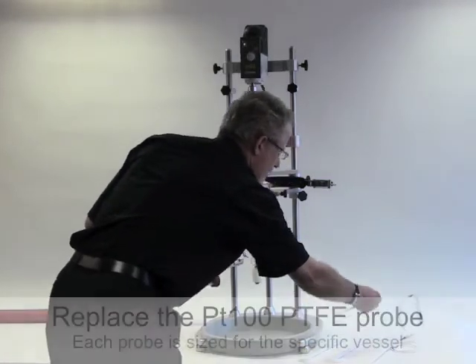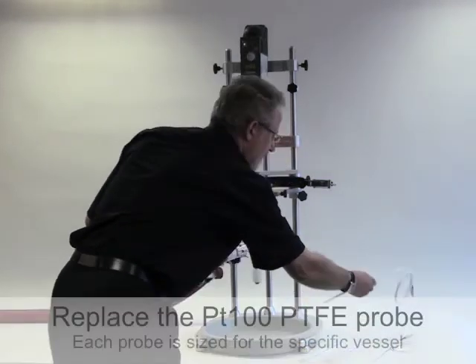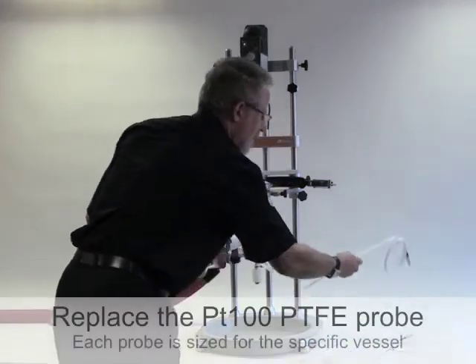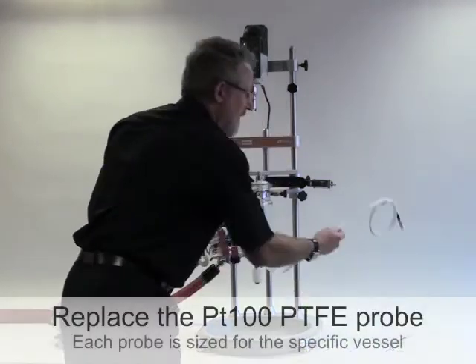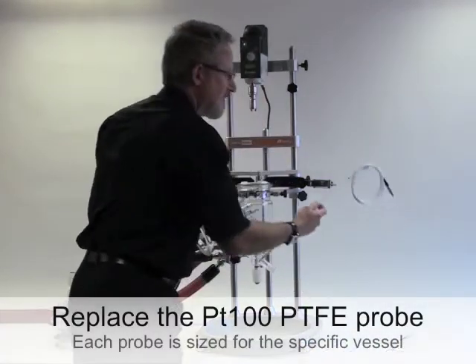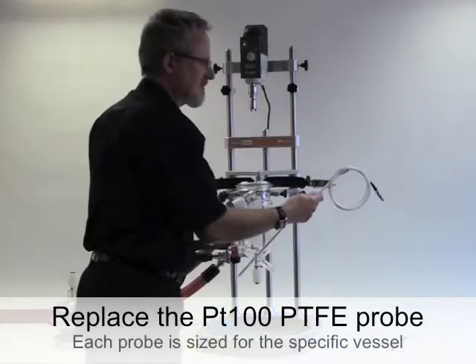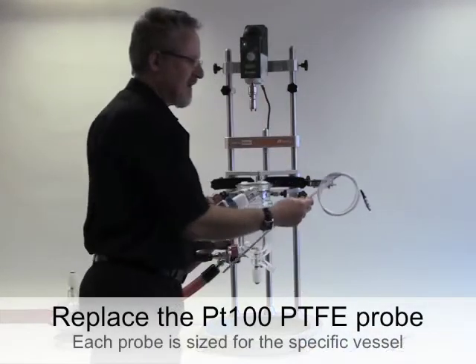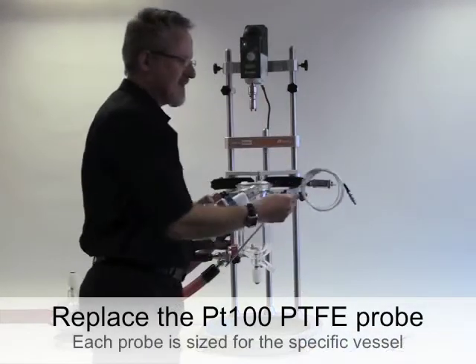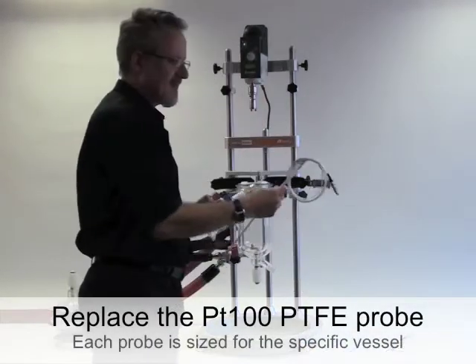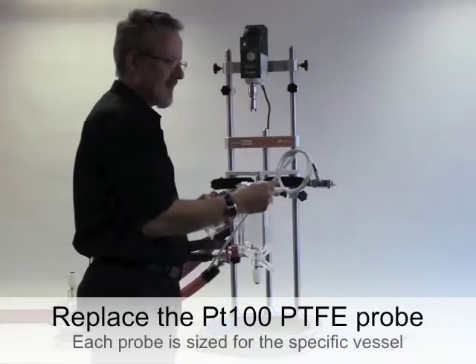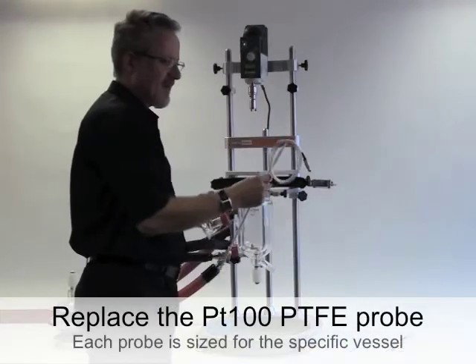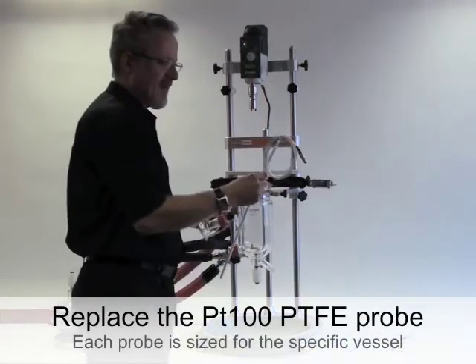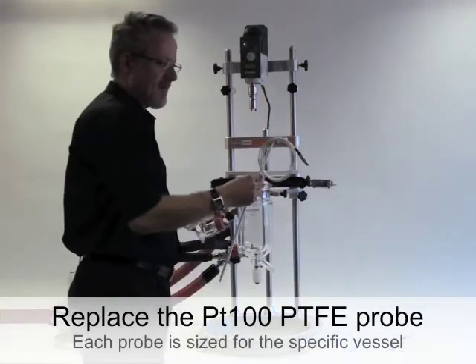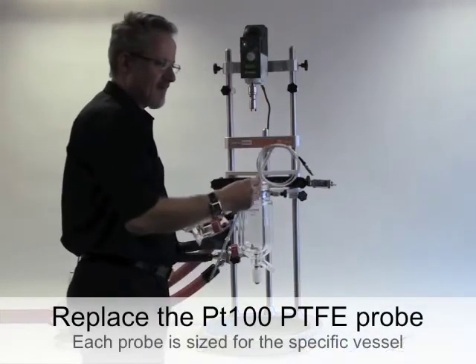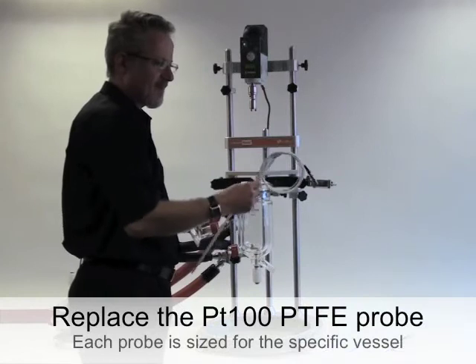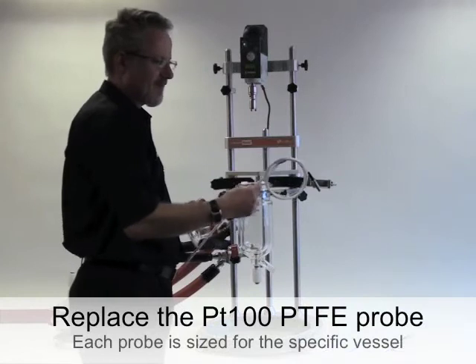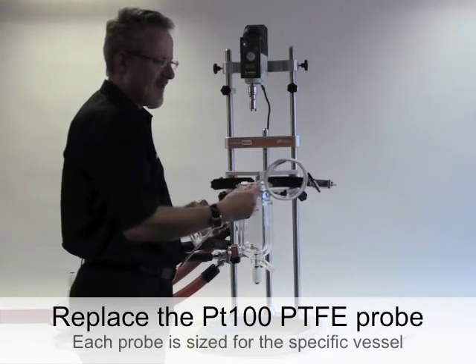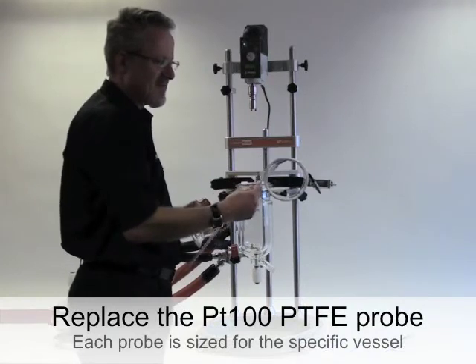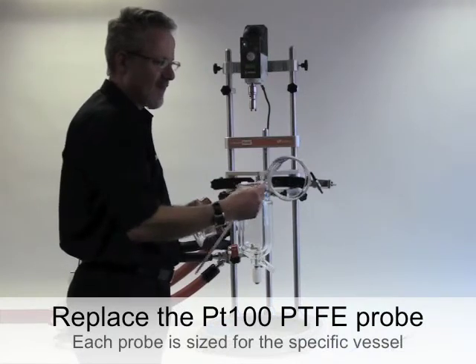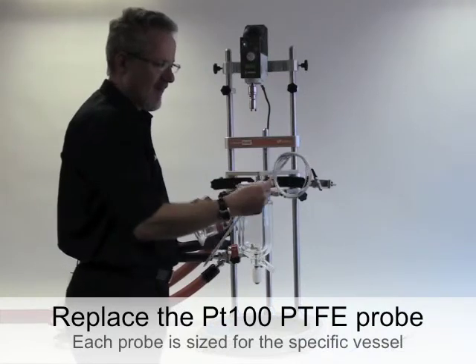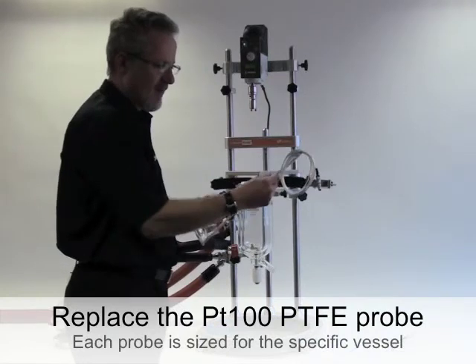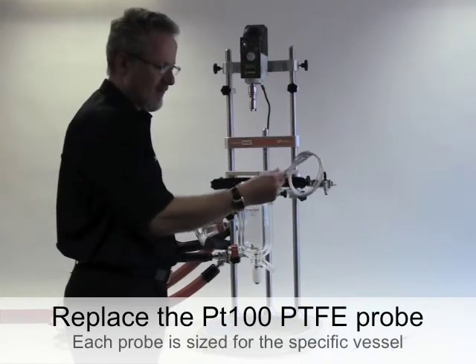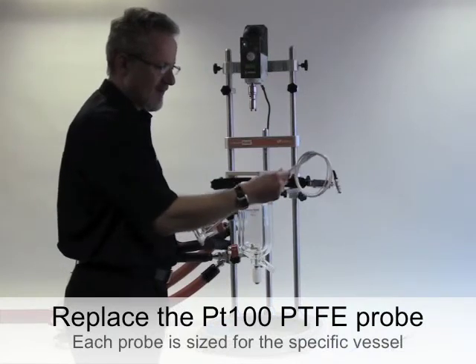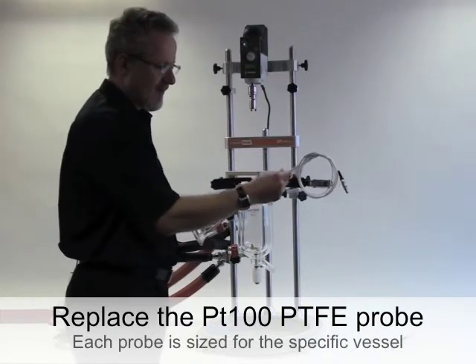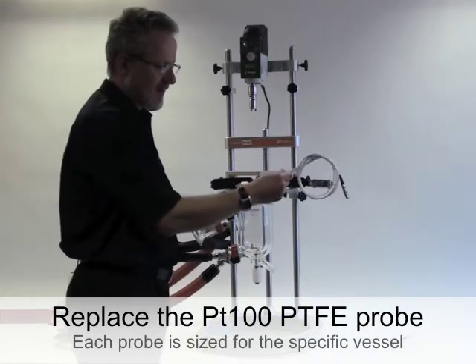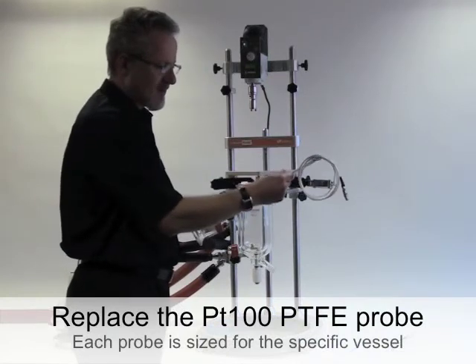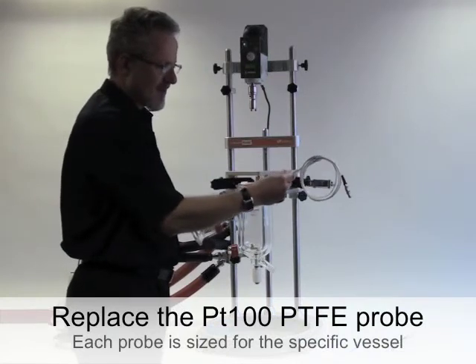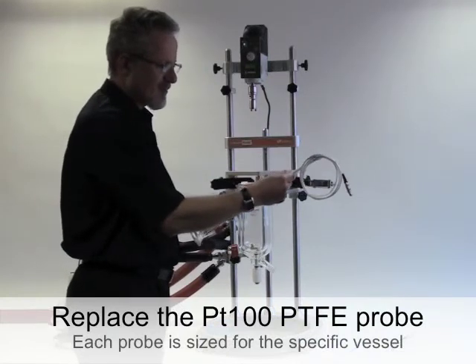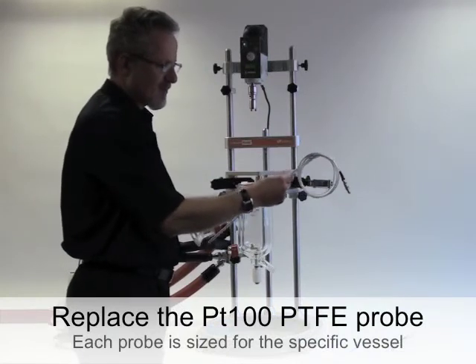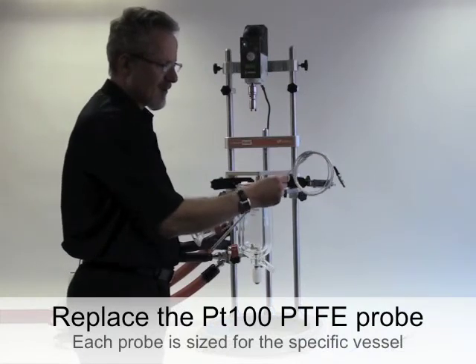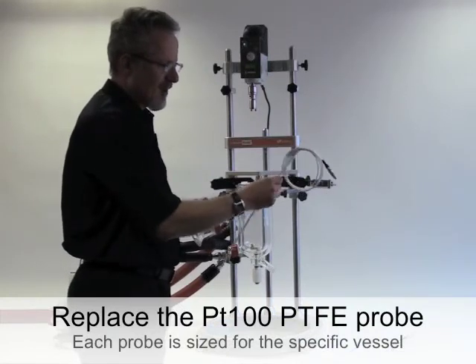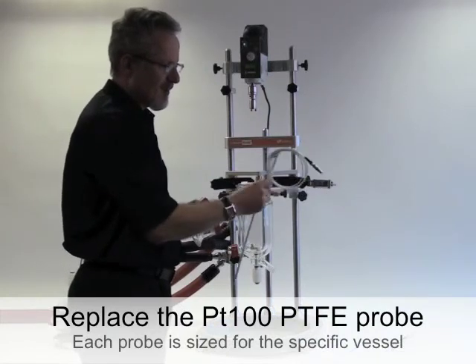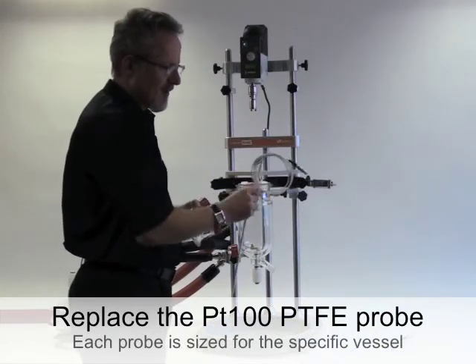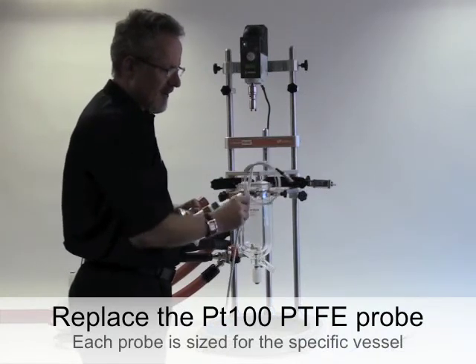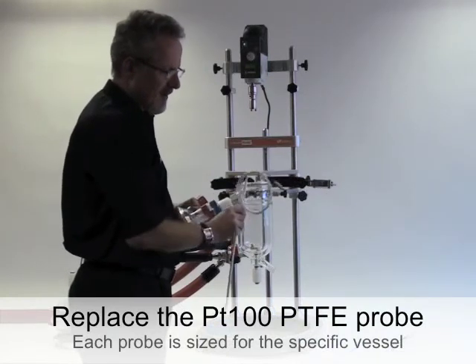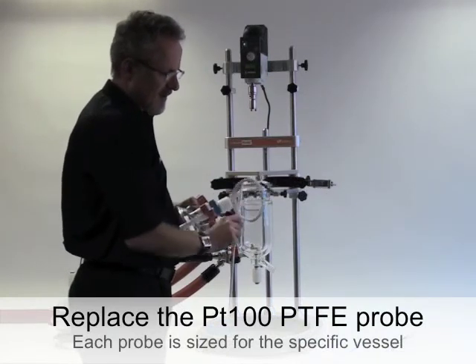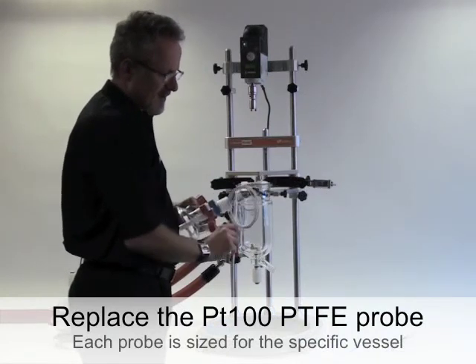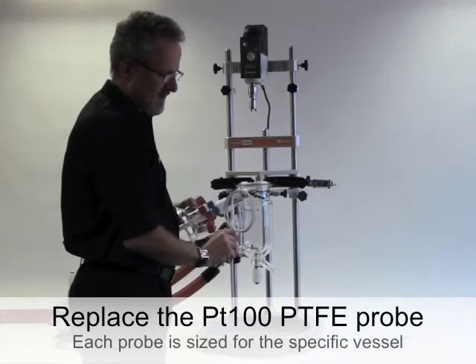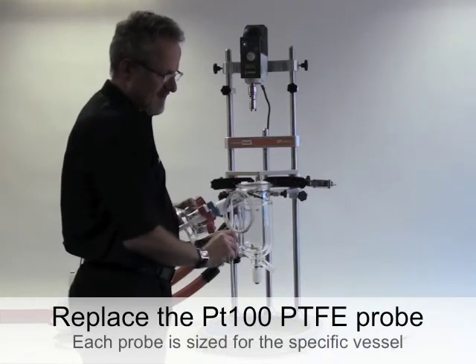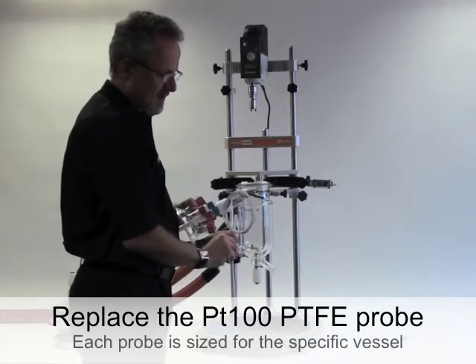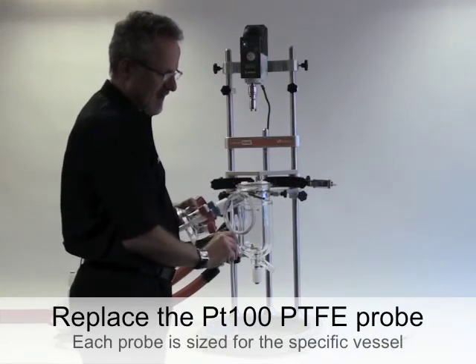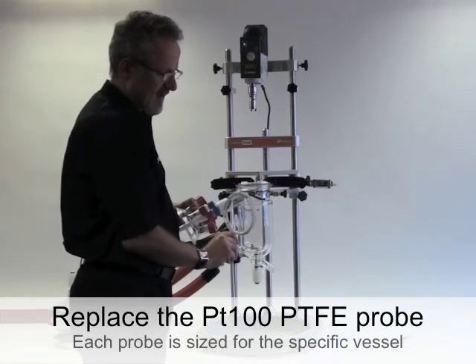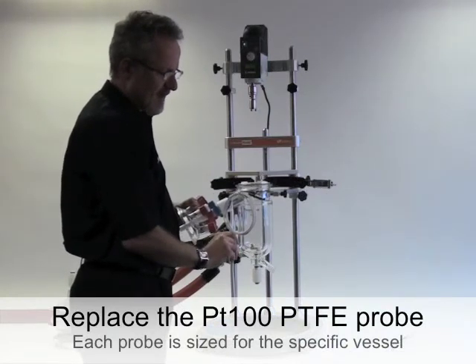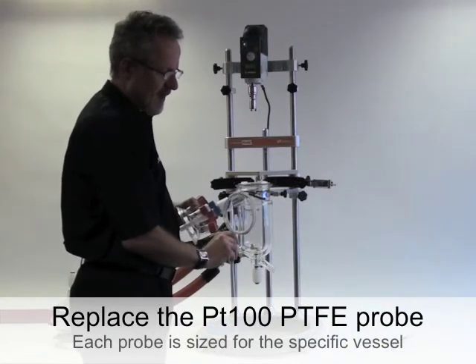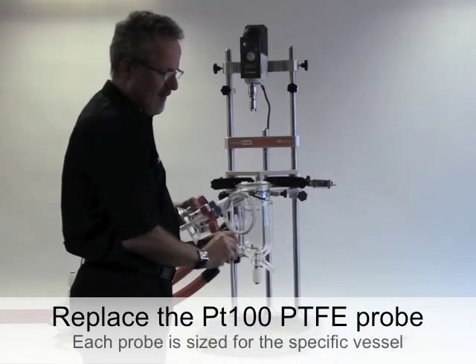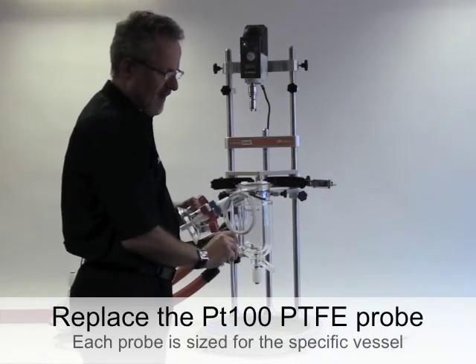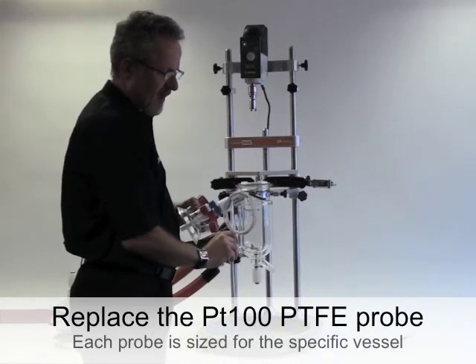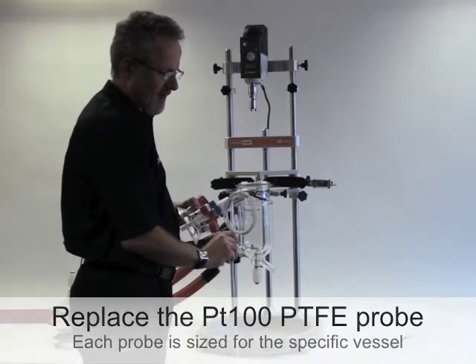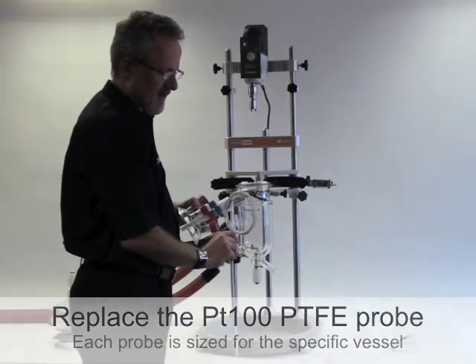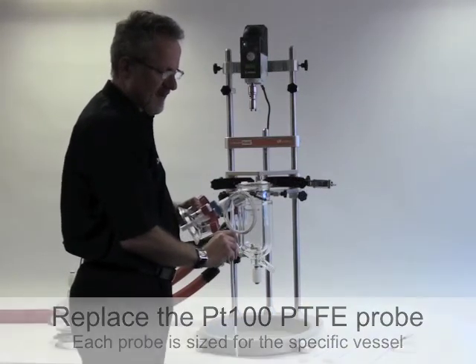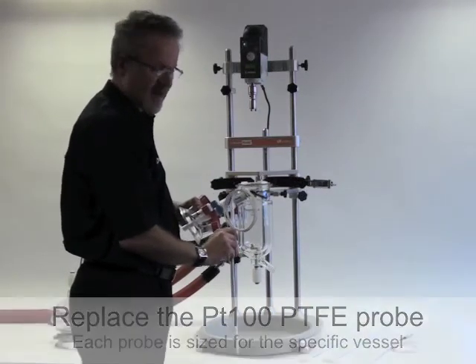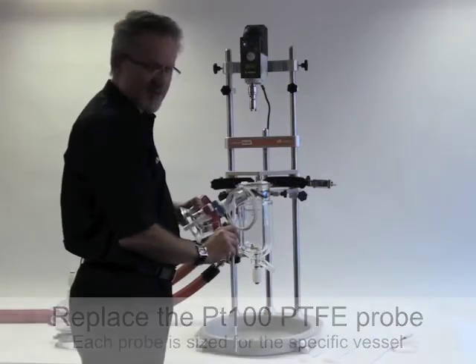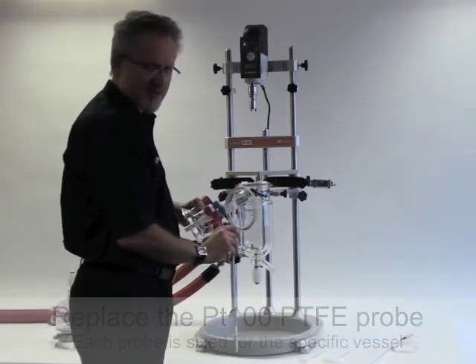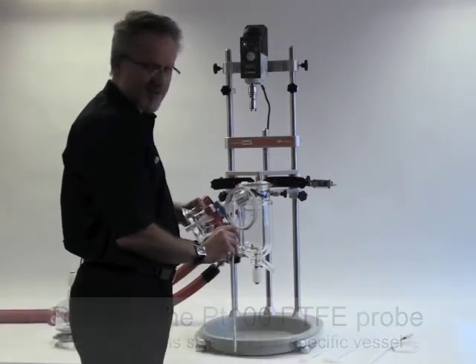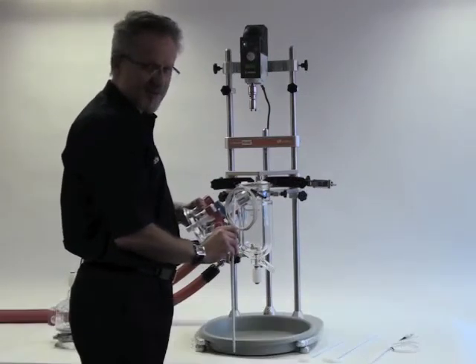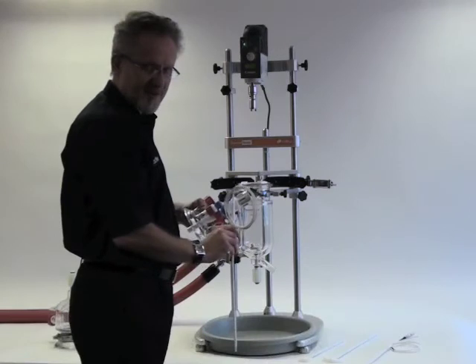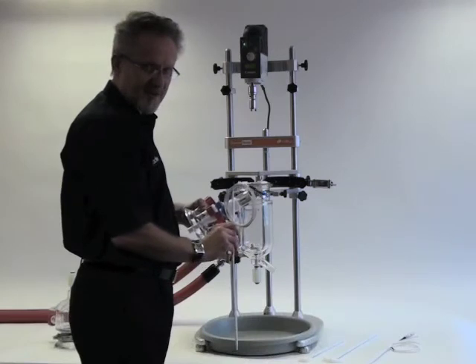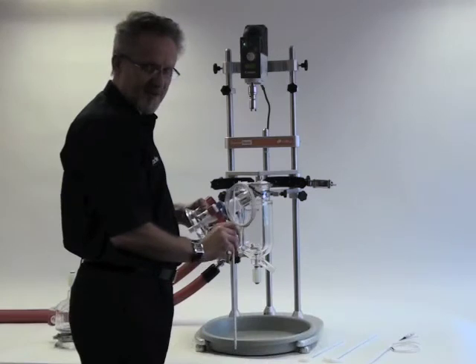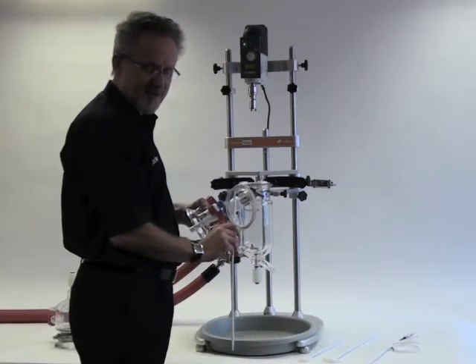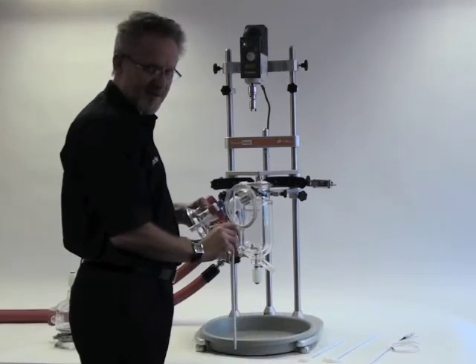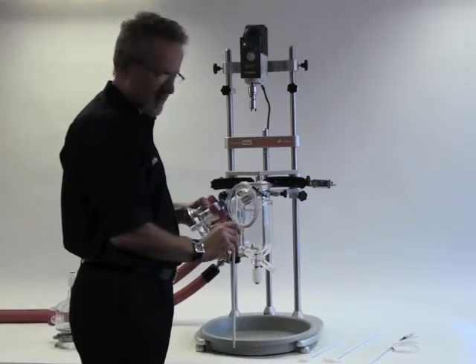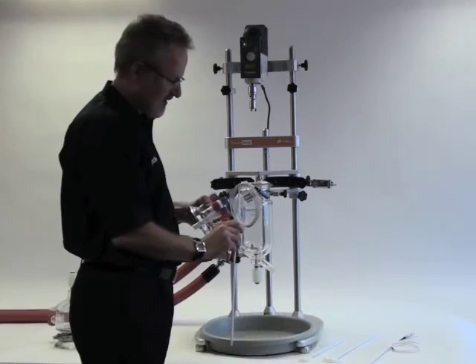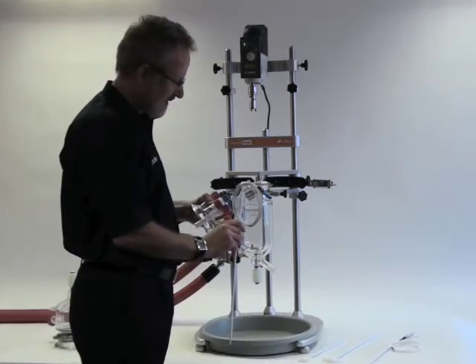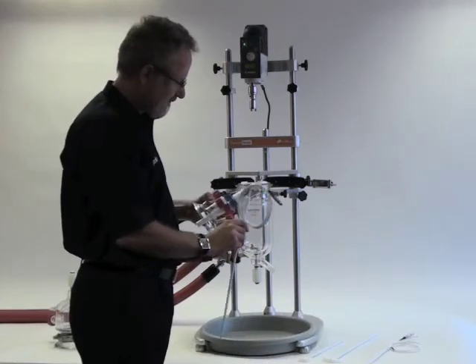This PTFE PT100 temperature probe is fitted with a limo plug for connection to the heater chiller.